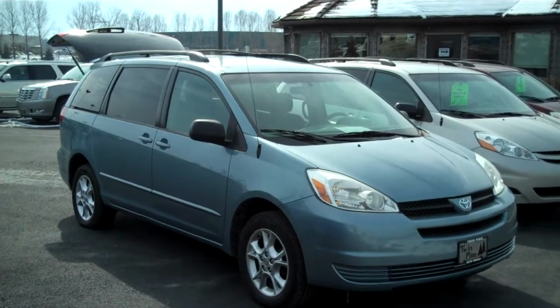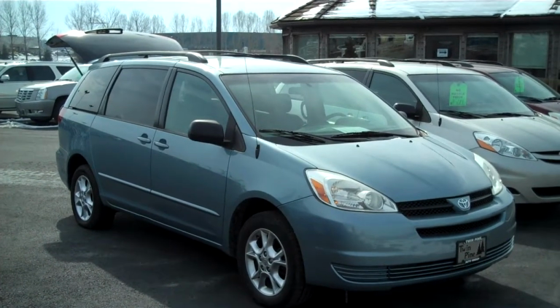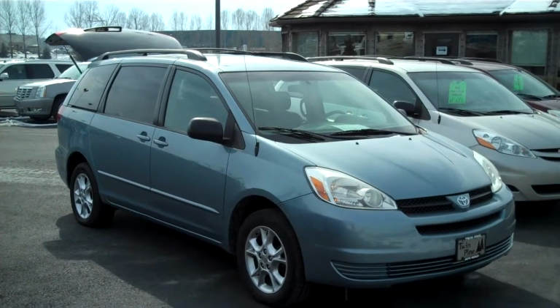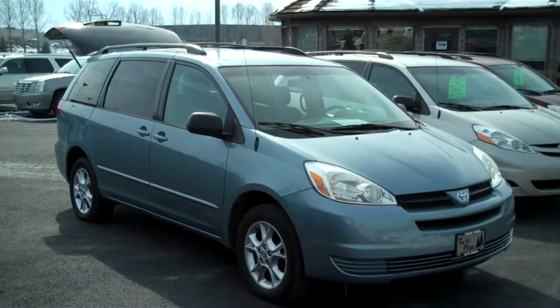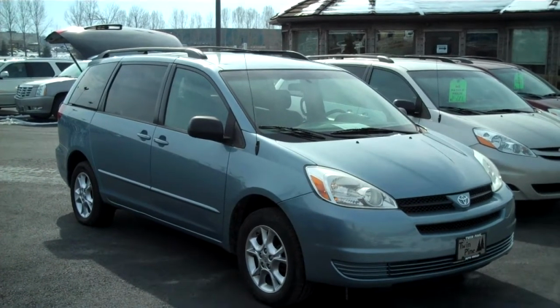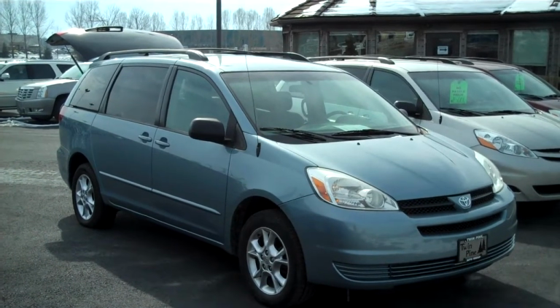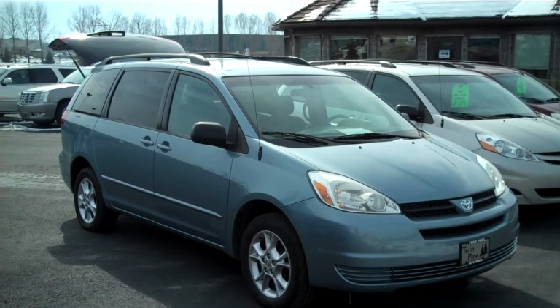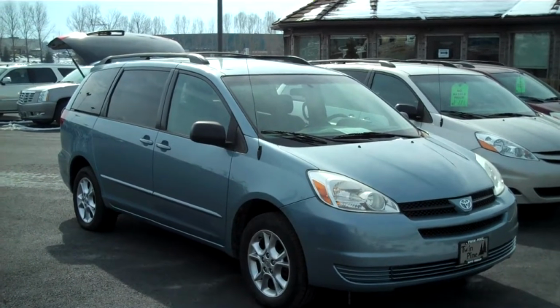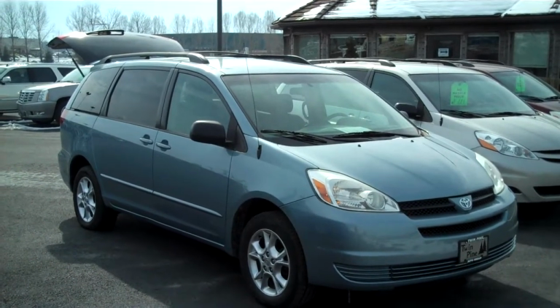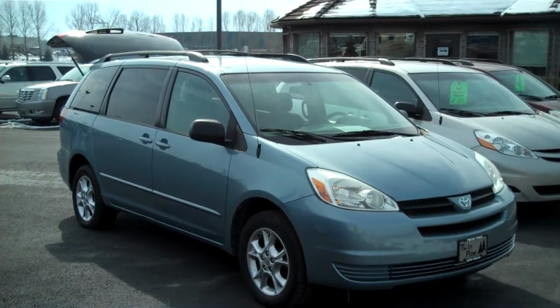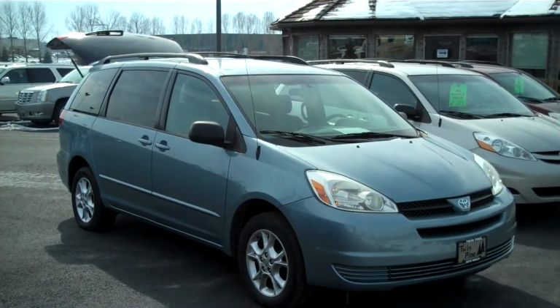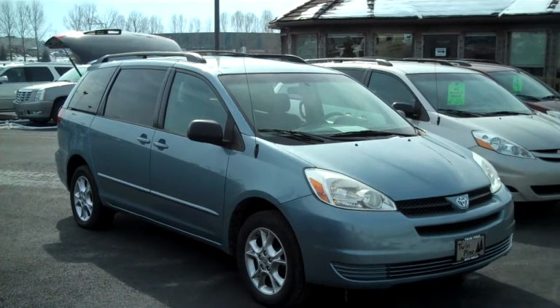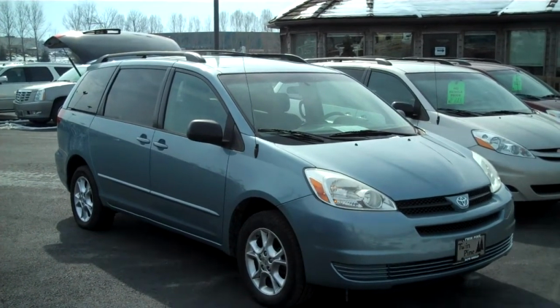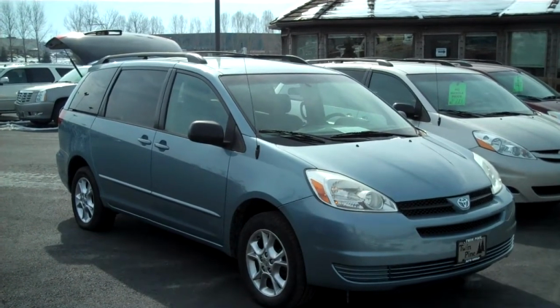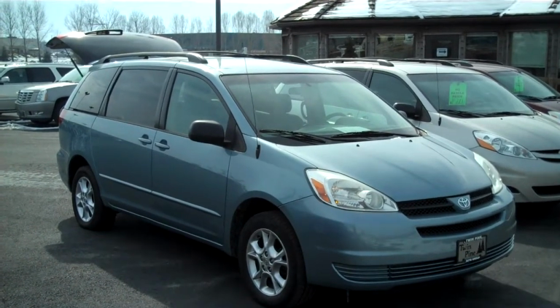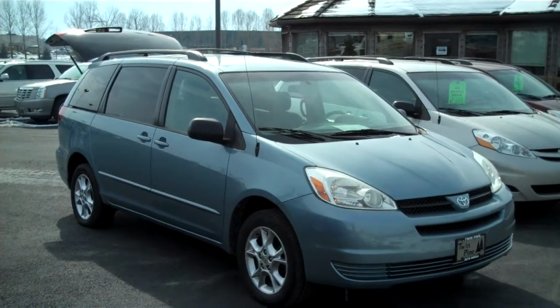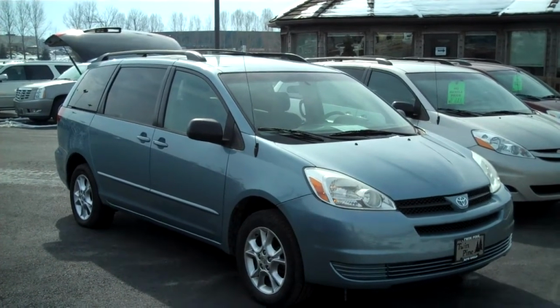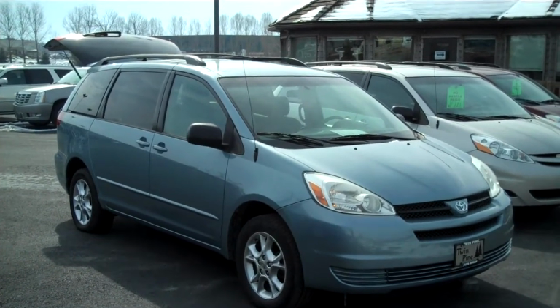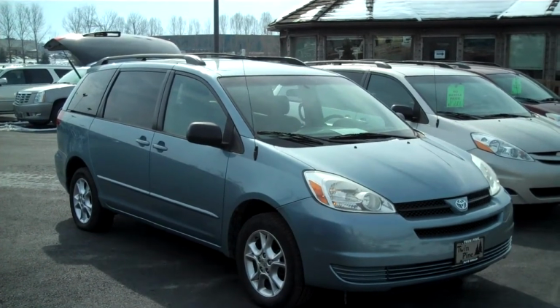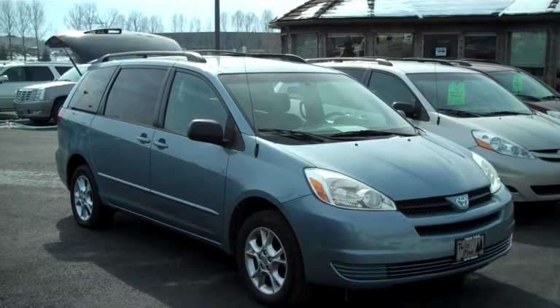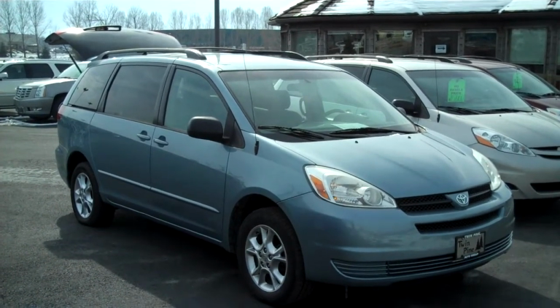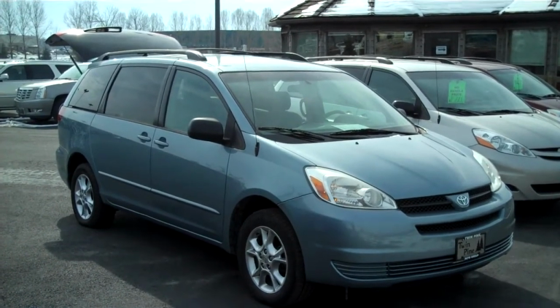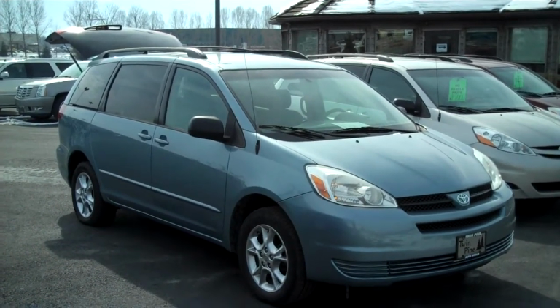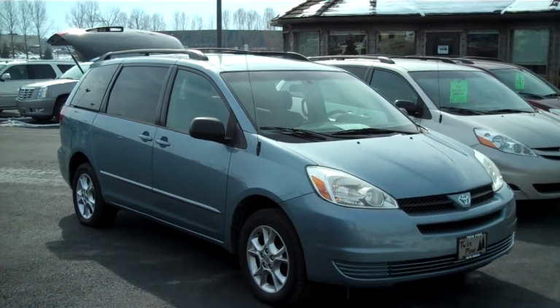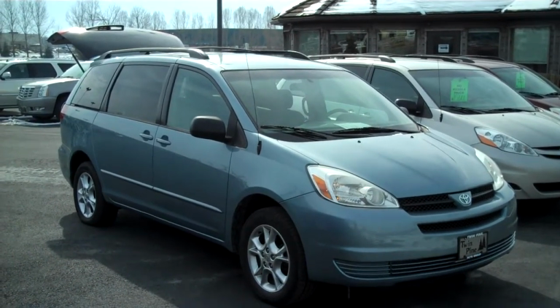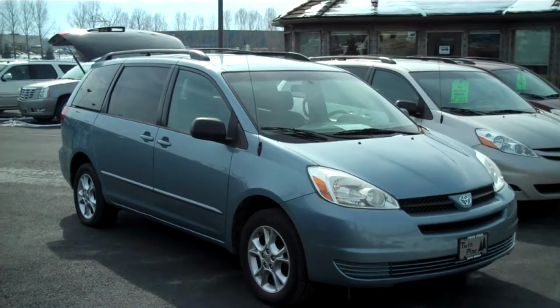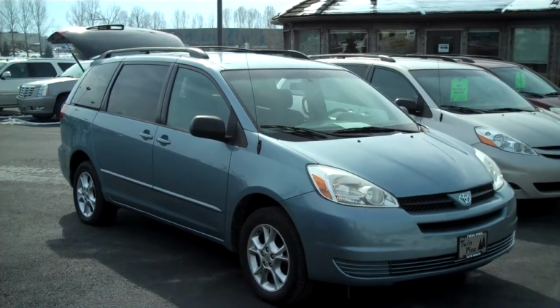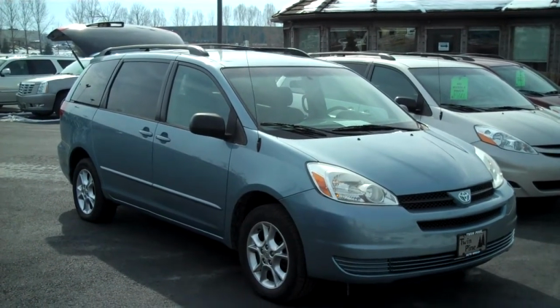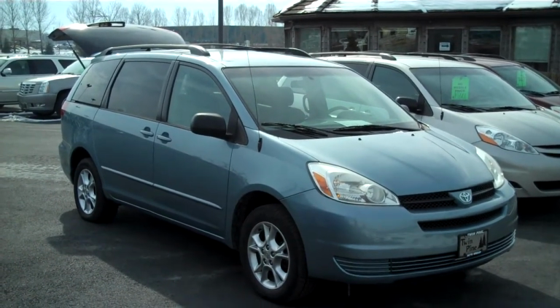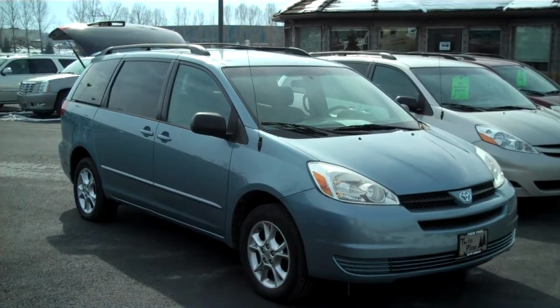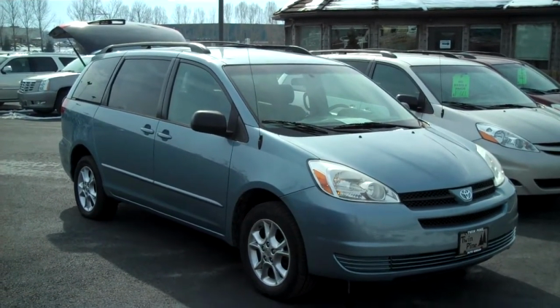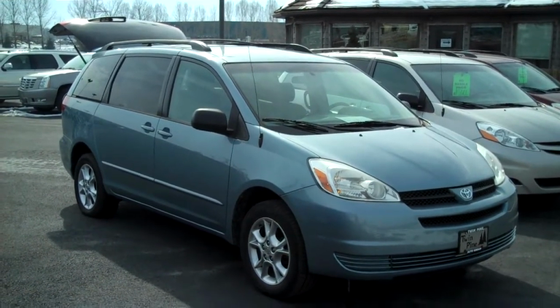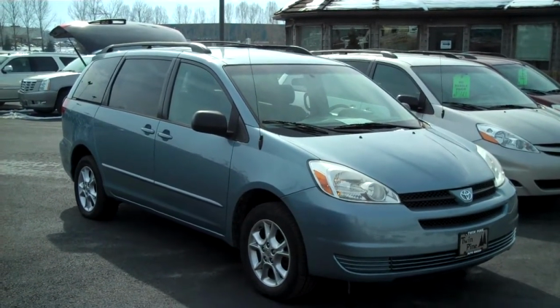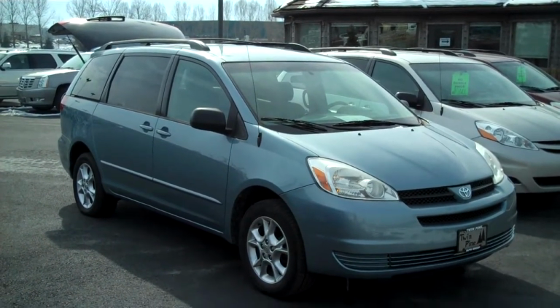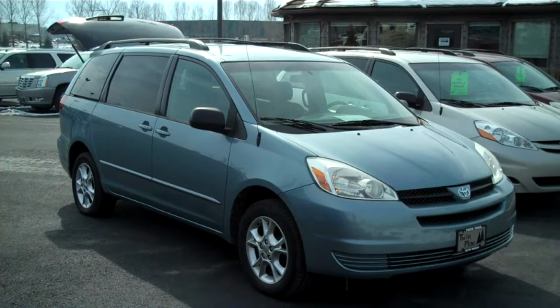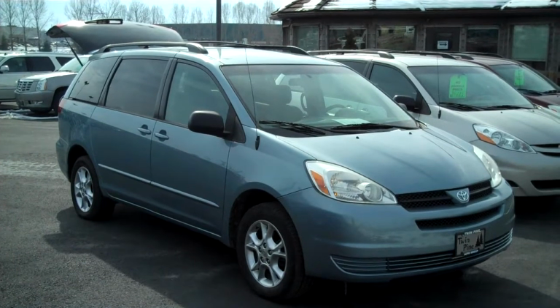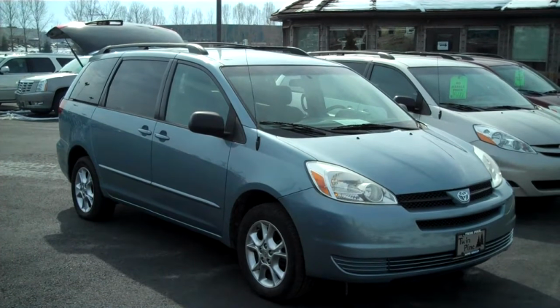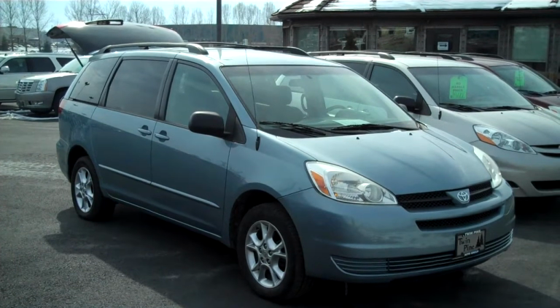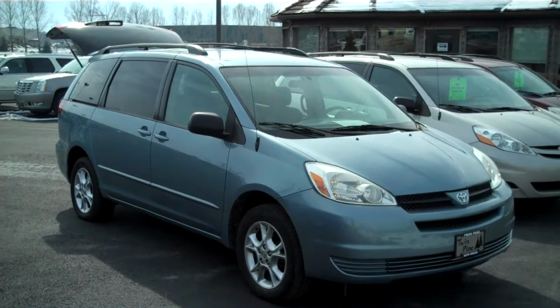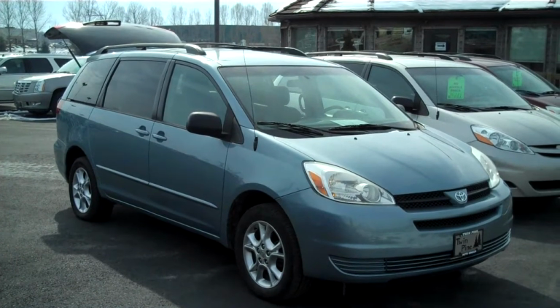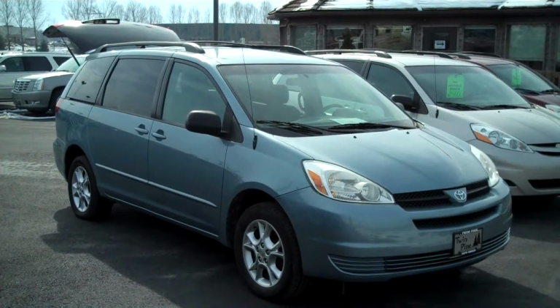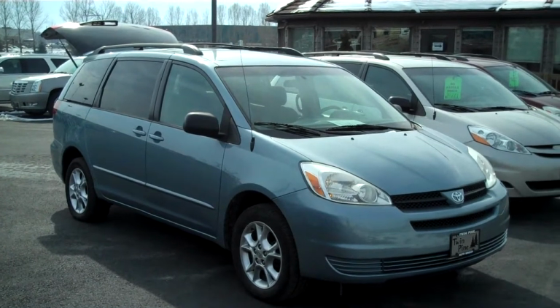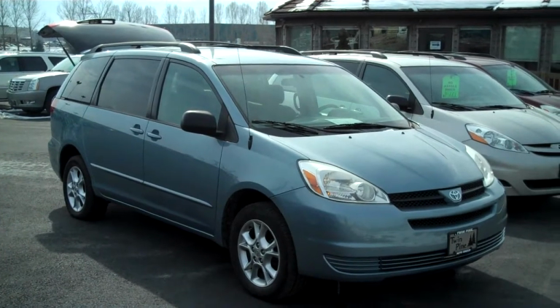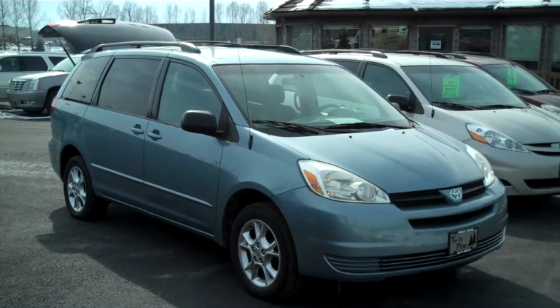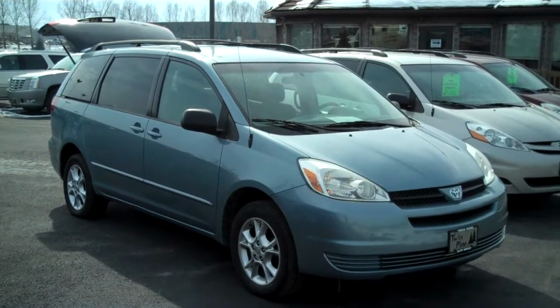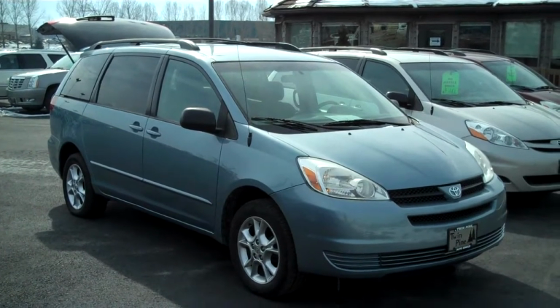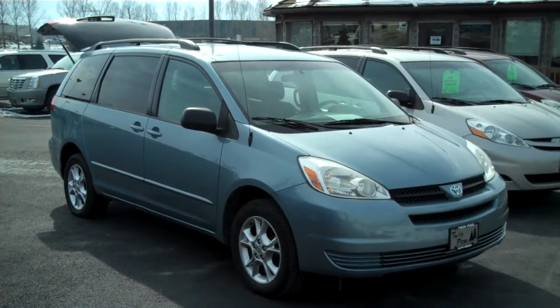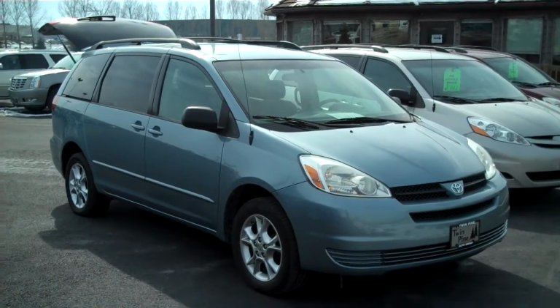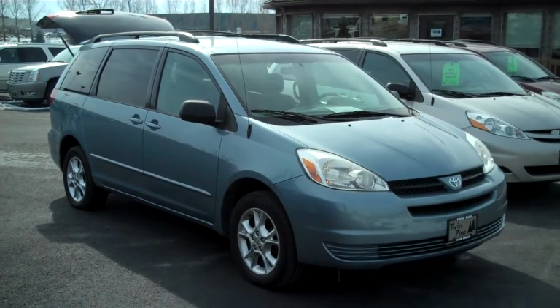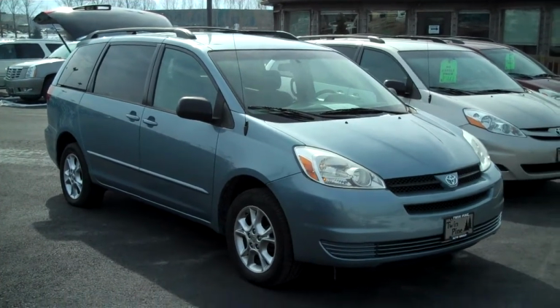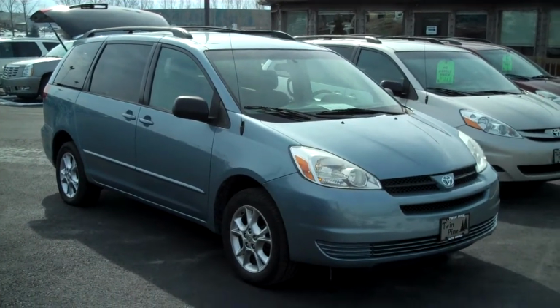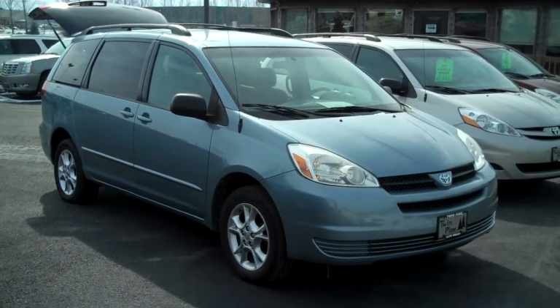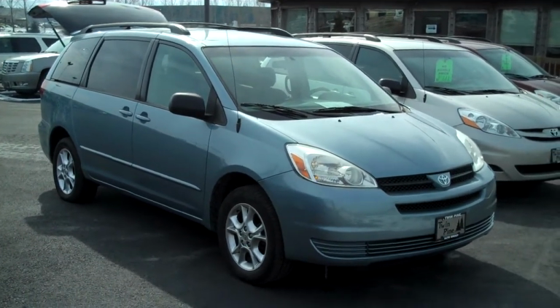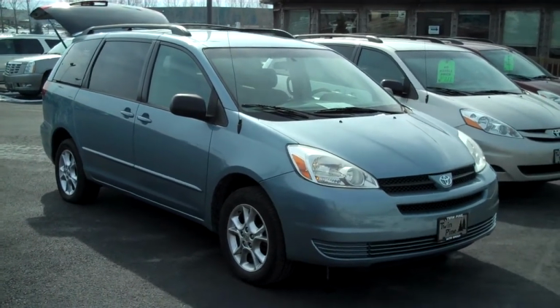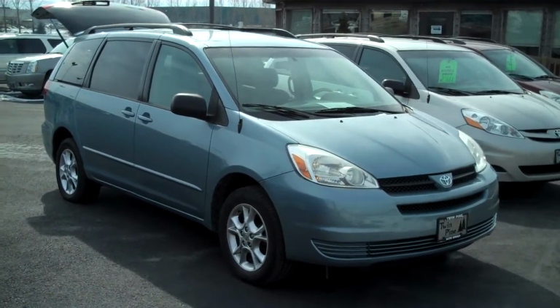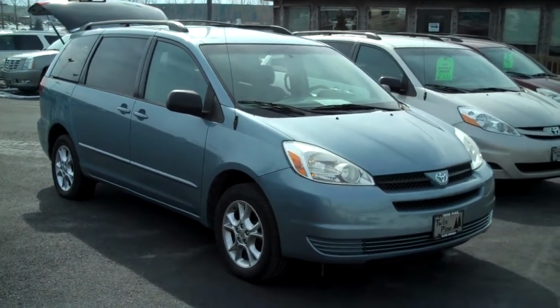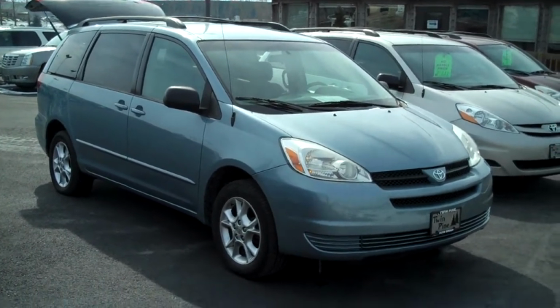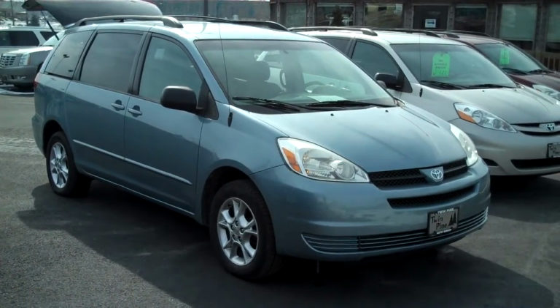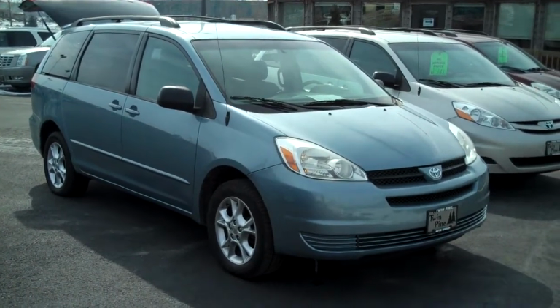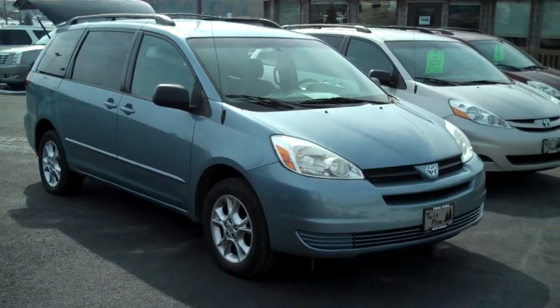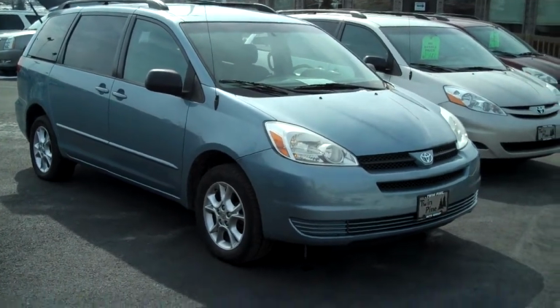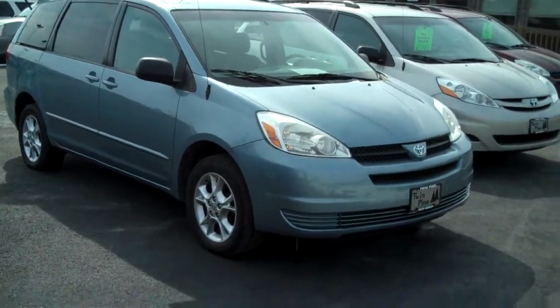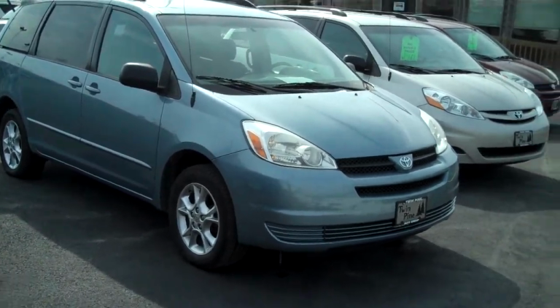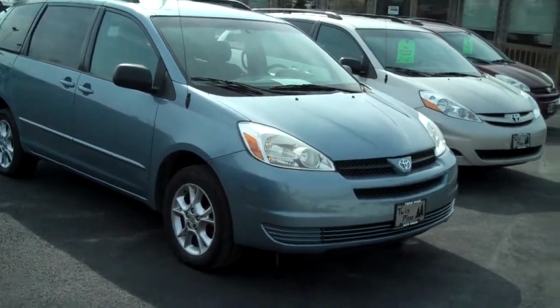The strongest part of this vehicle is that it's all-wheel drive and the way it runs. There's plenty of life left in the Toyota Sienna.